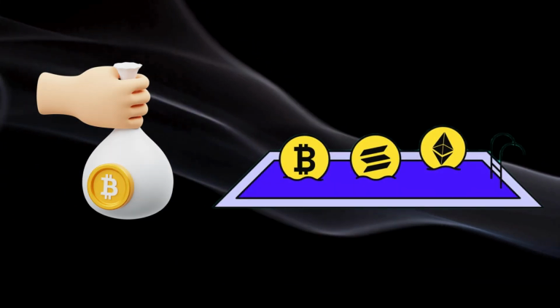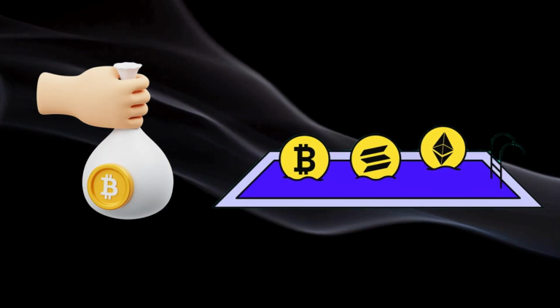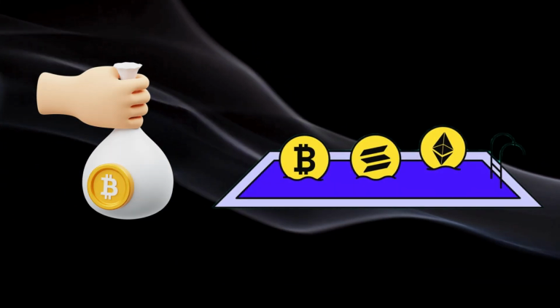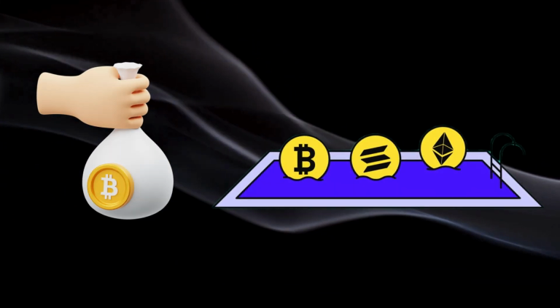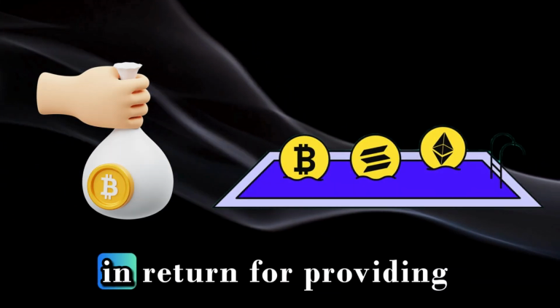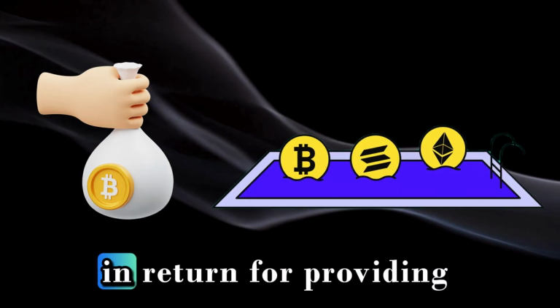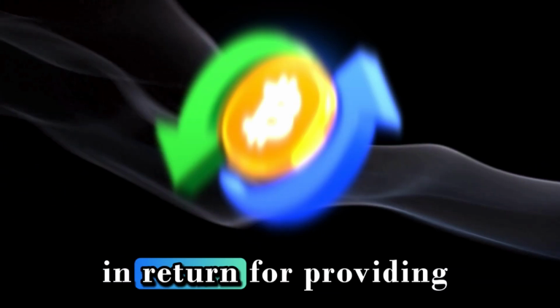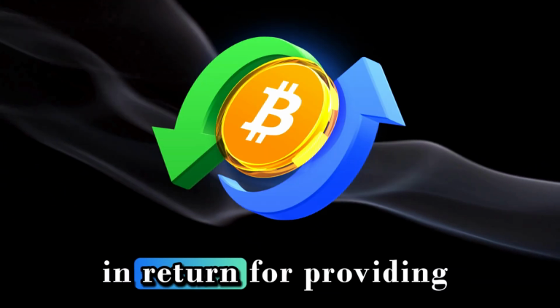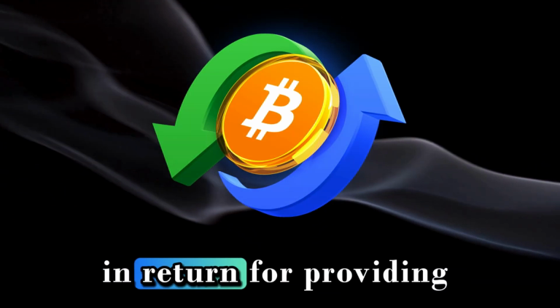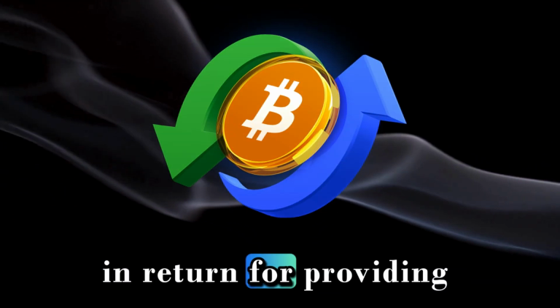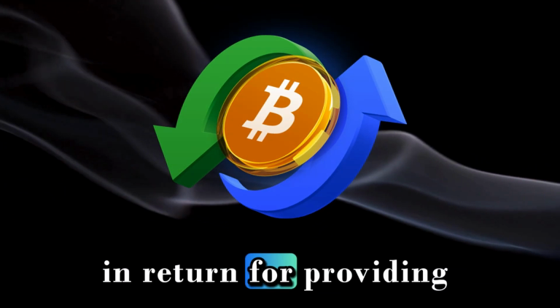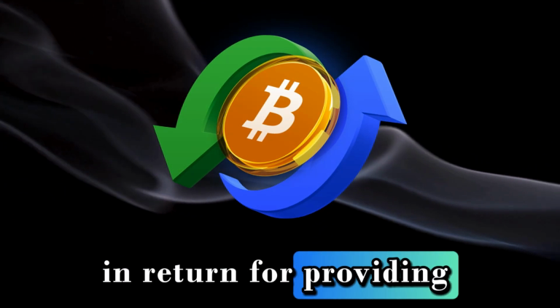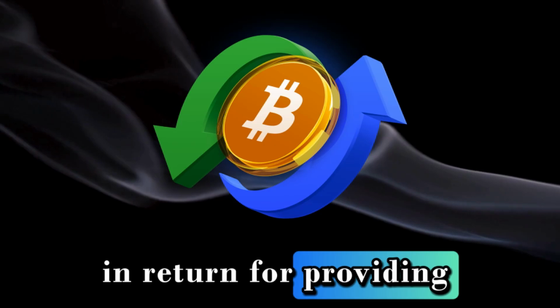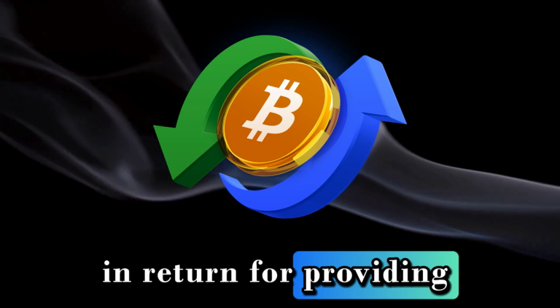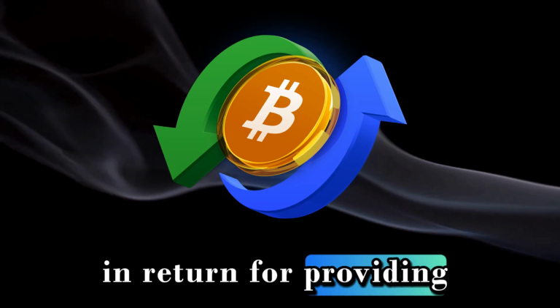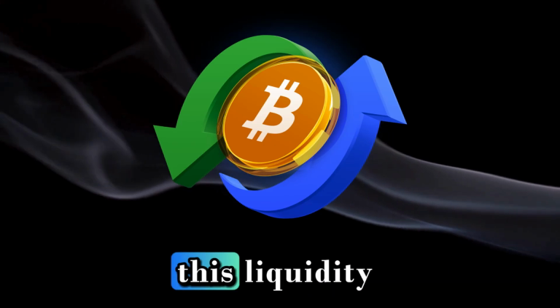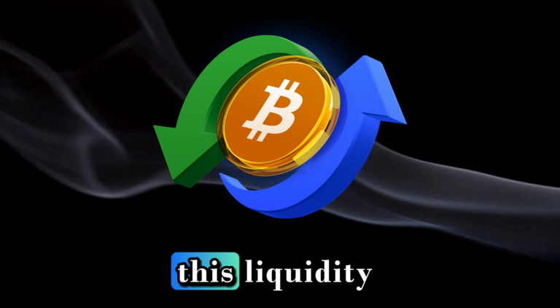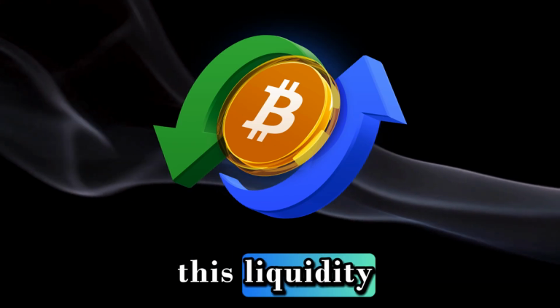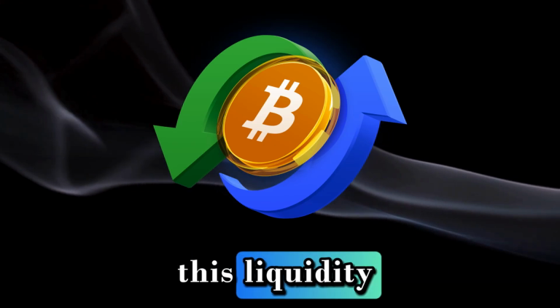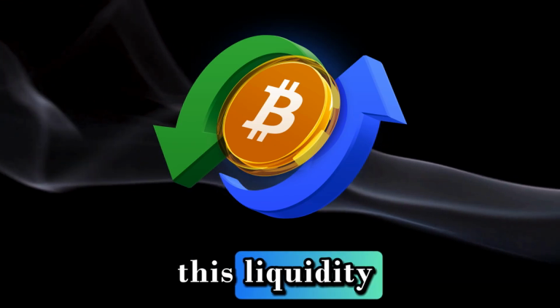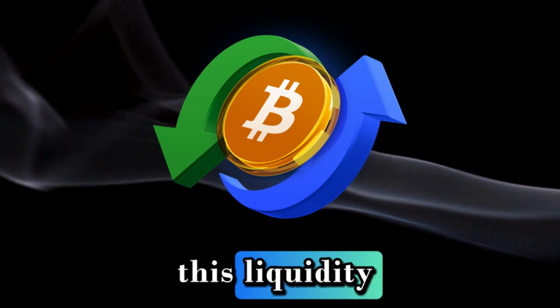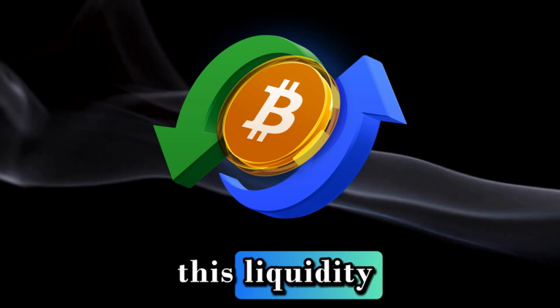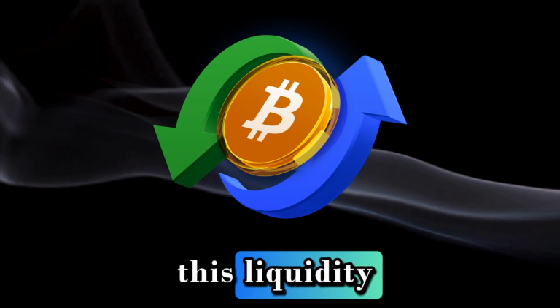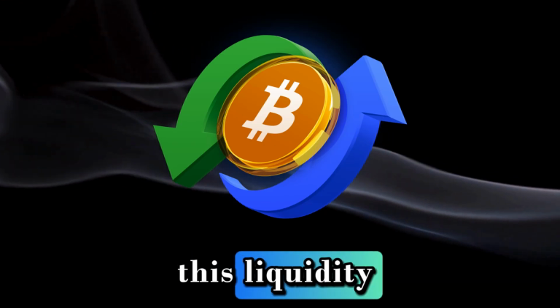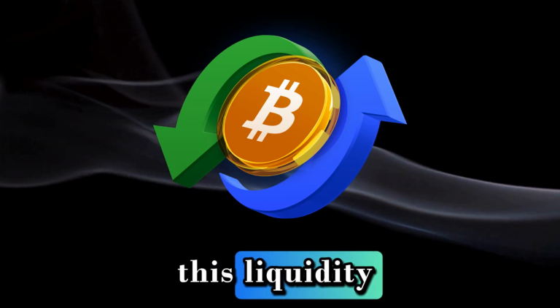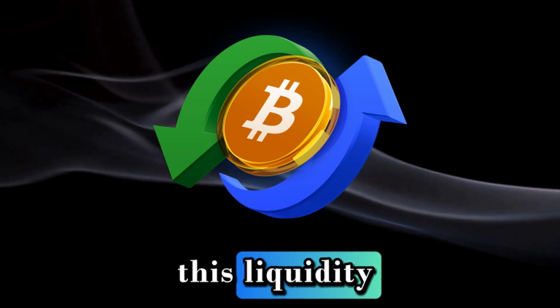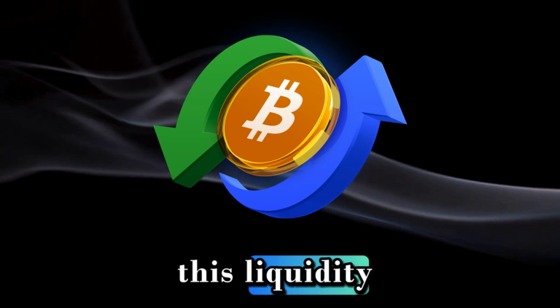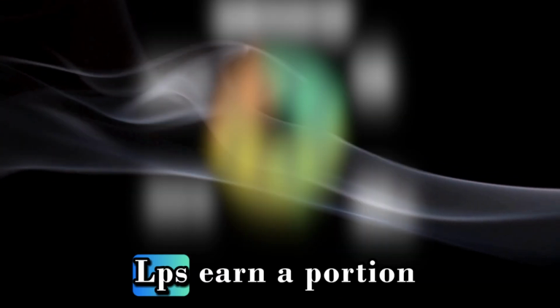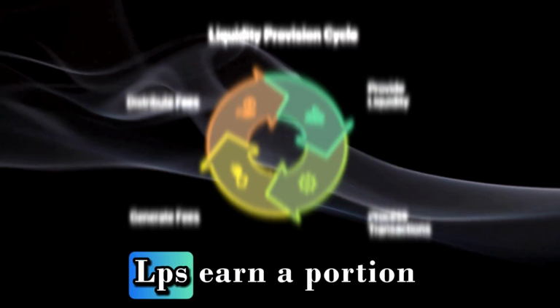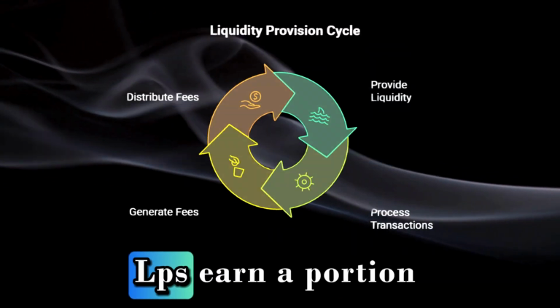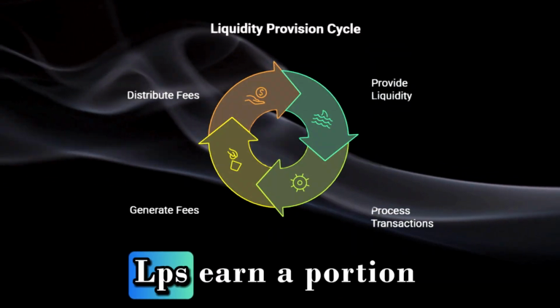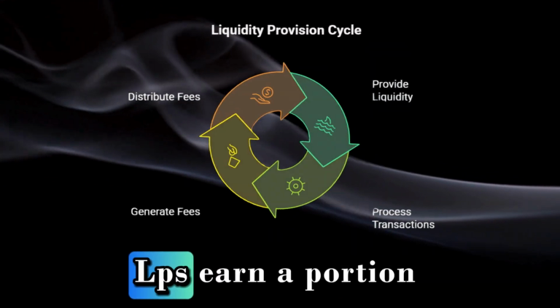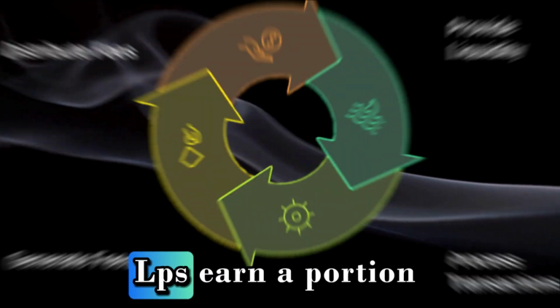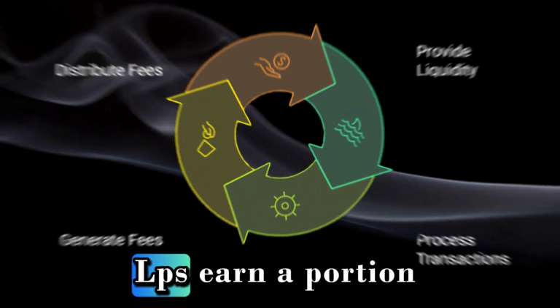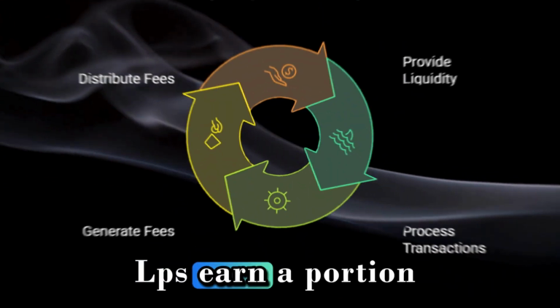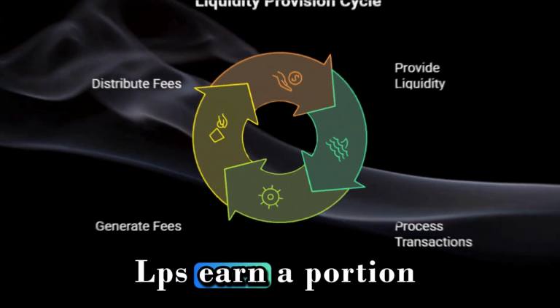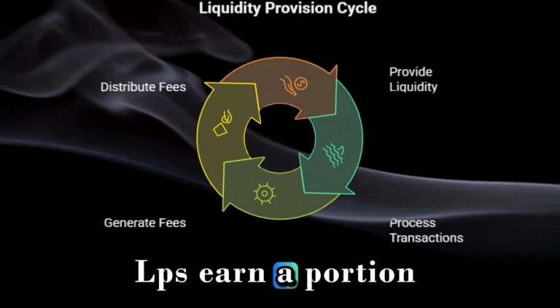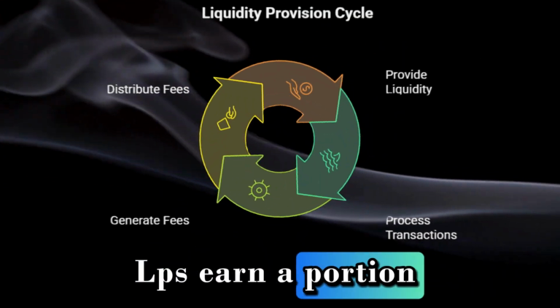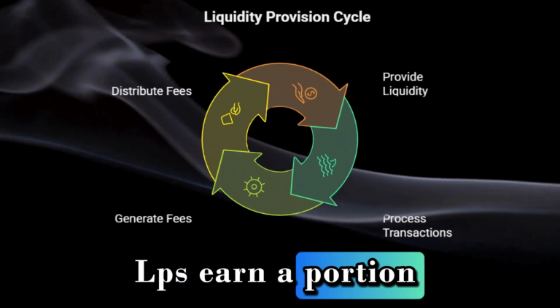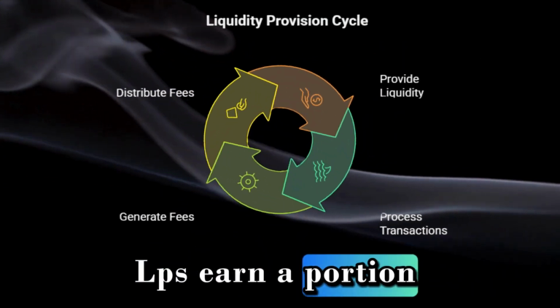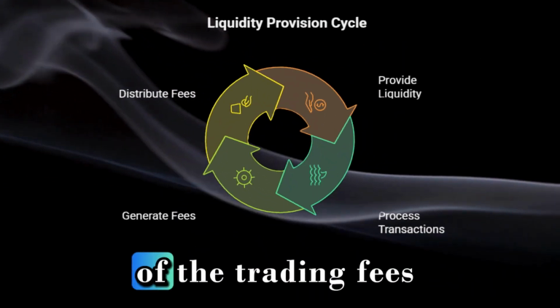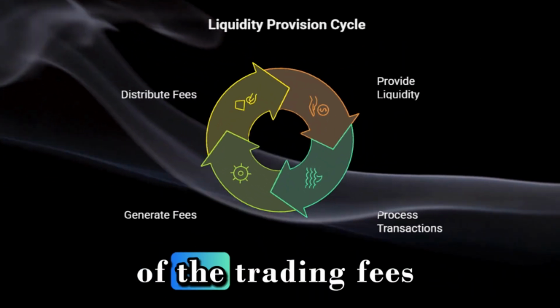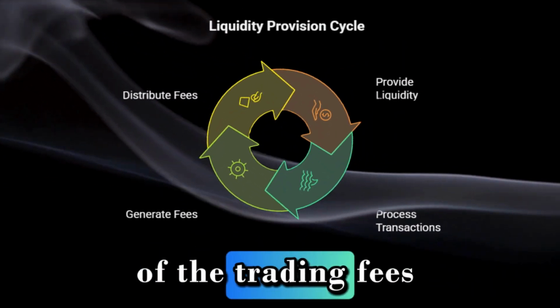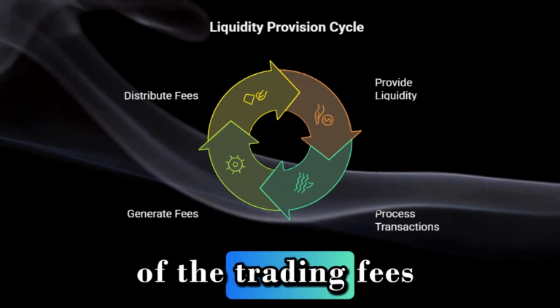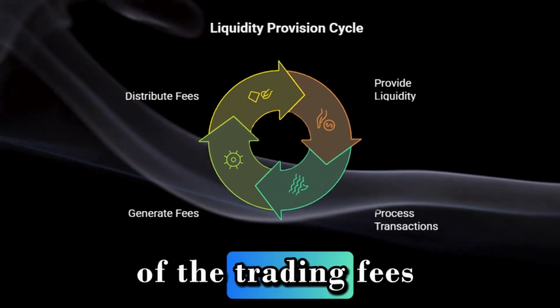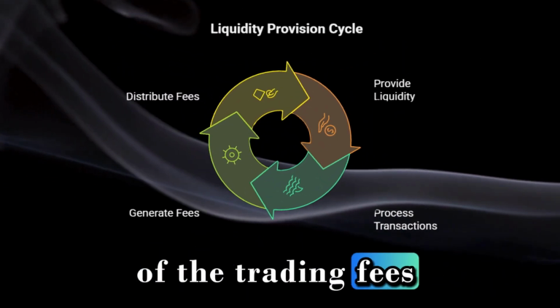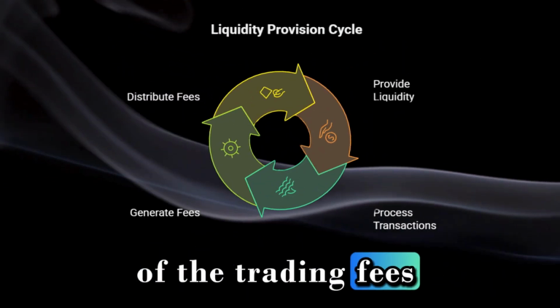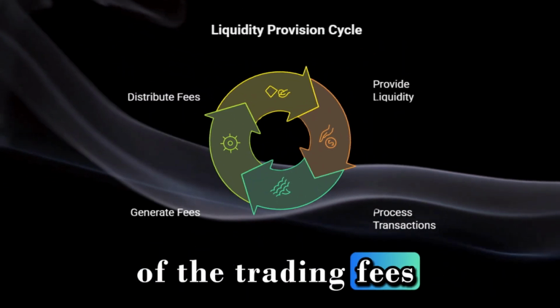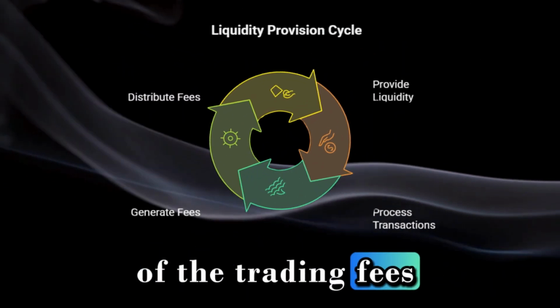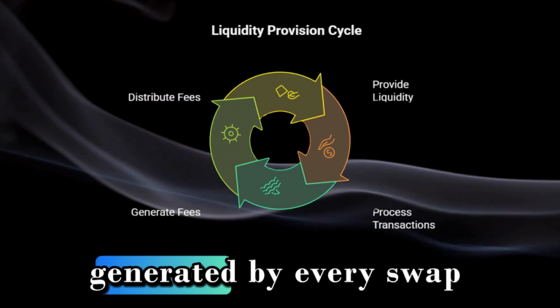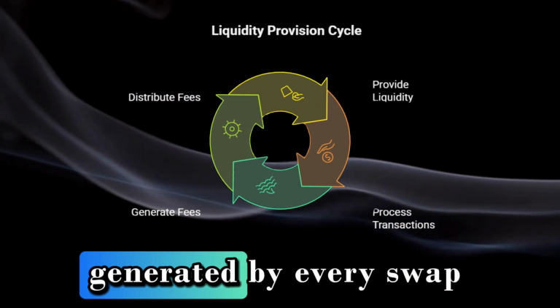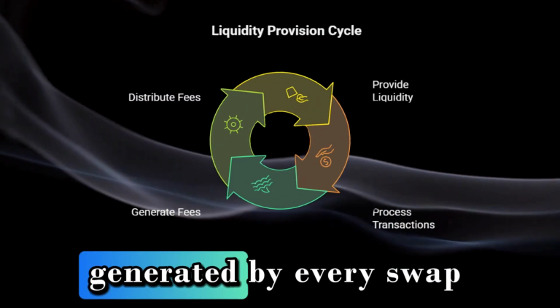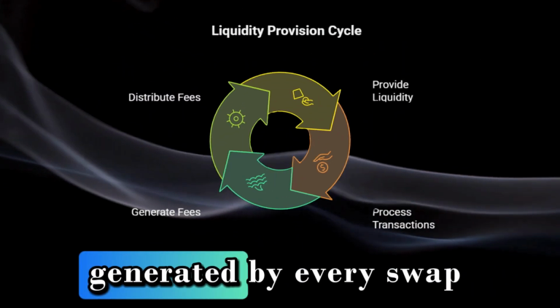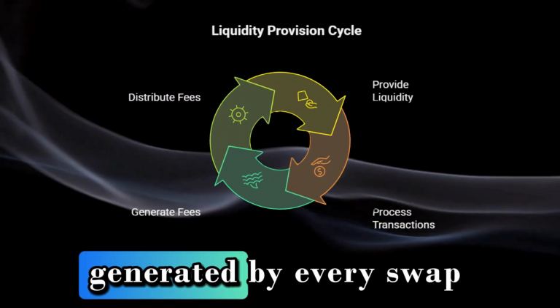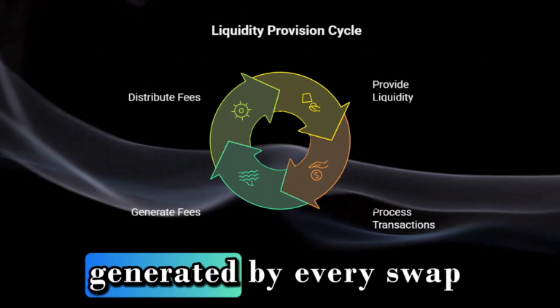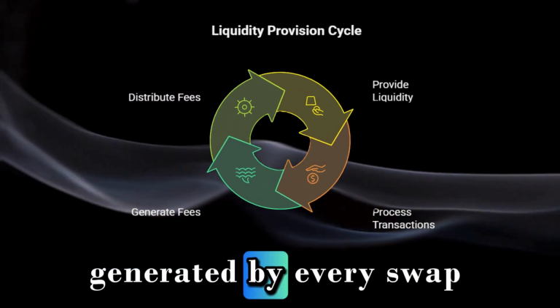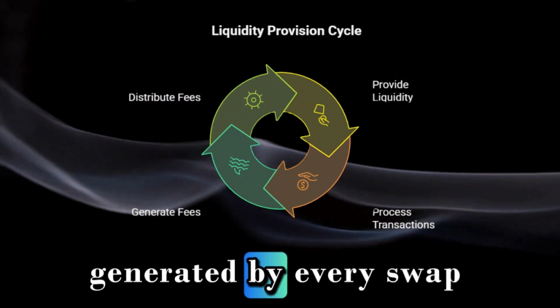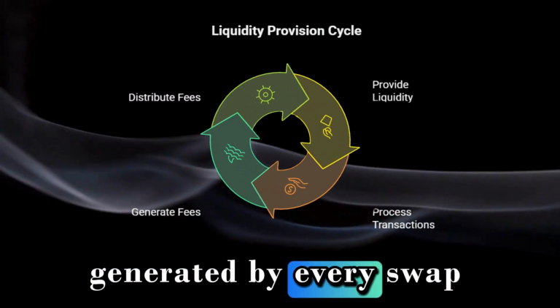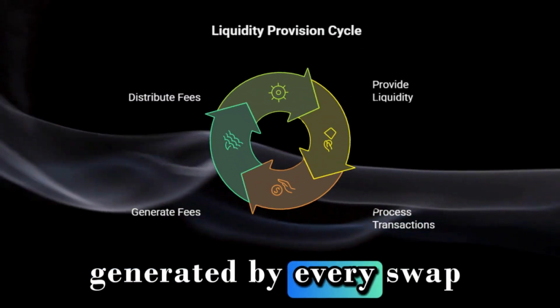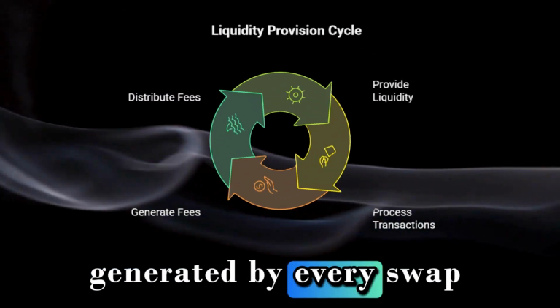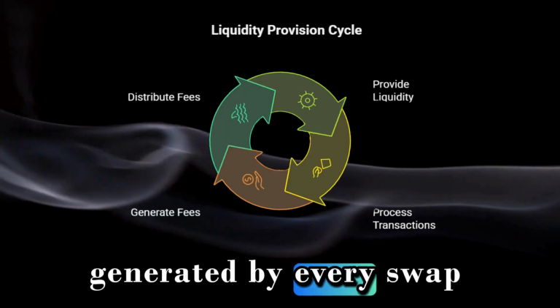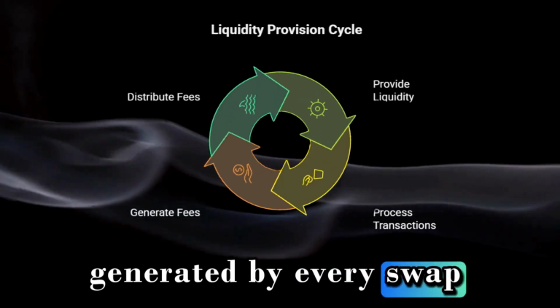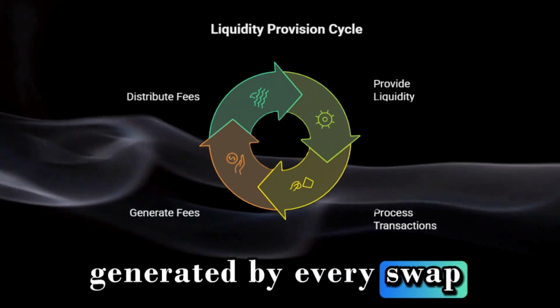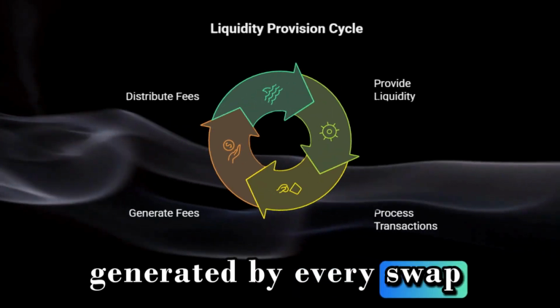In return for providing this liquidity, LPs earn a portion of the trading fees generated by every swap.